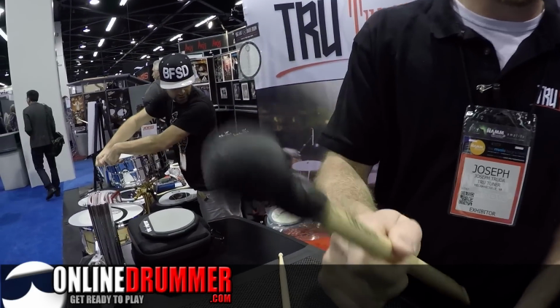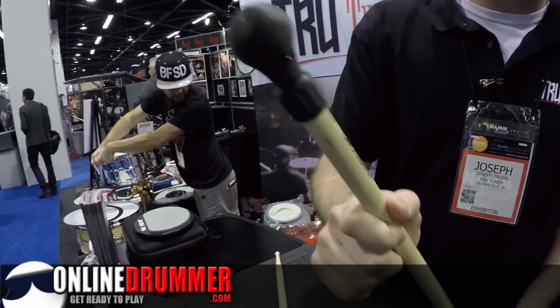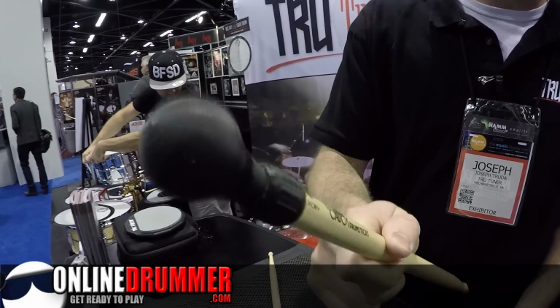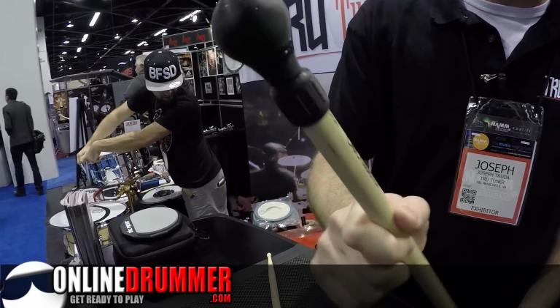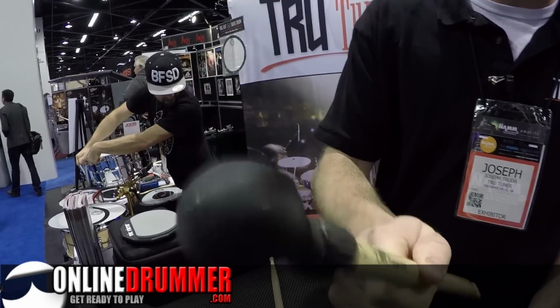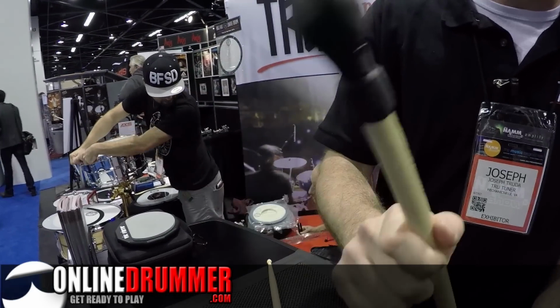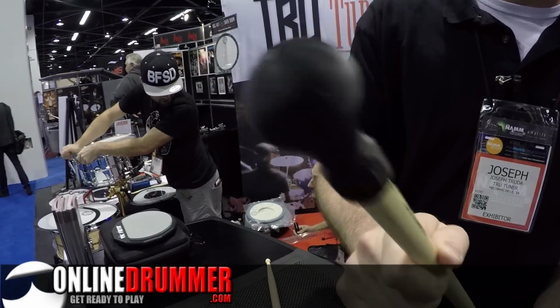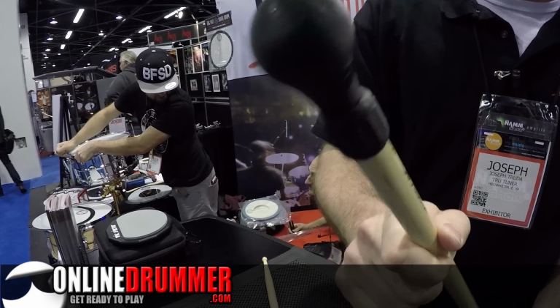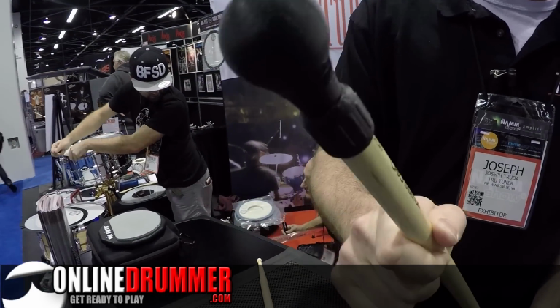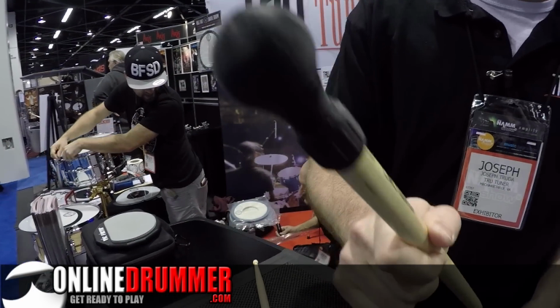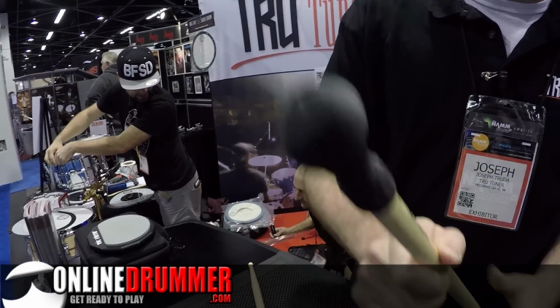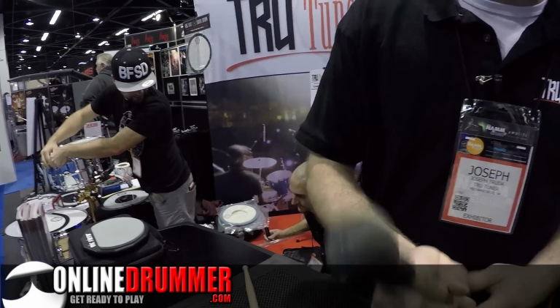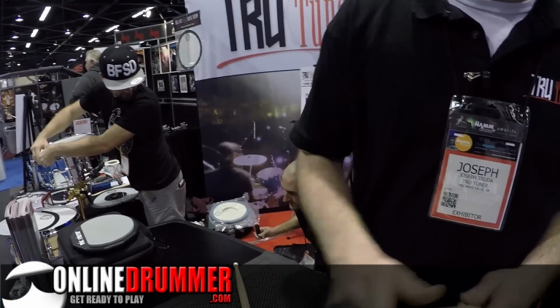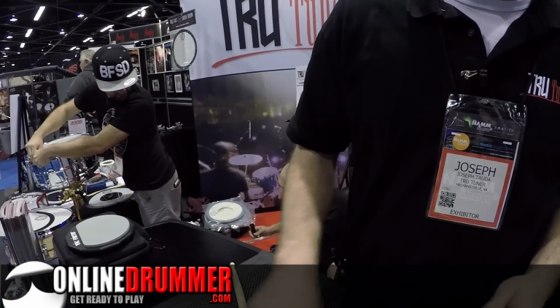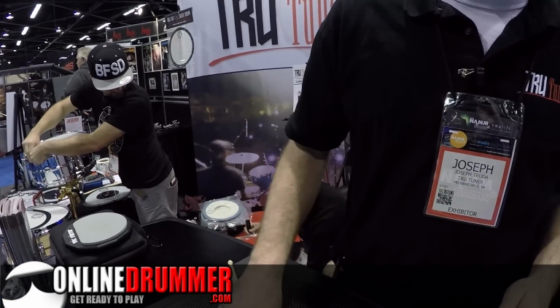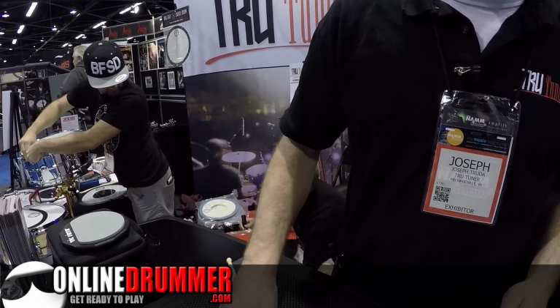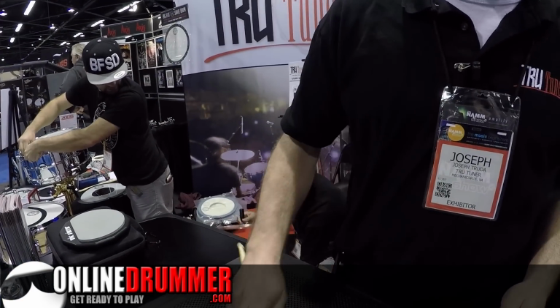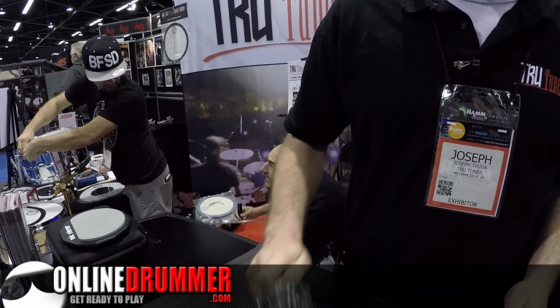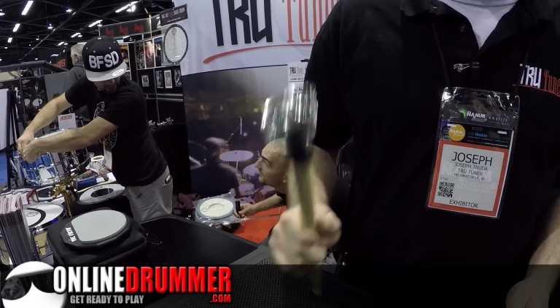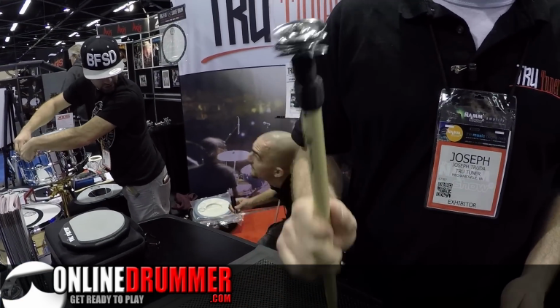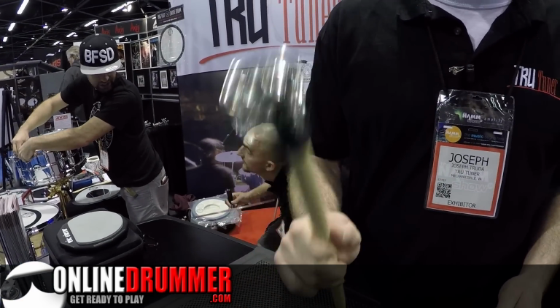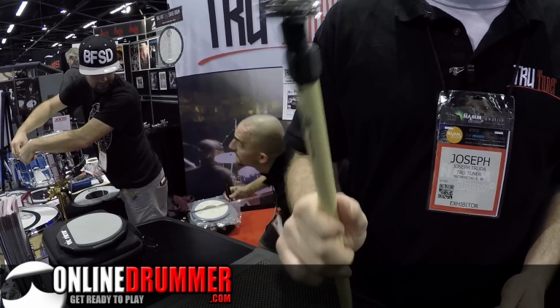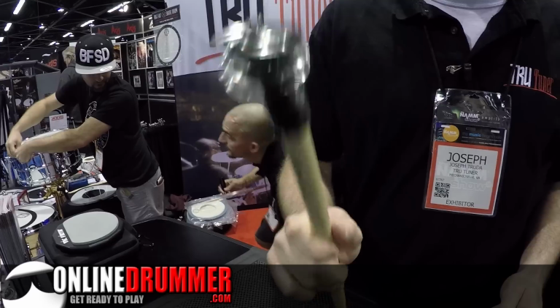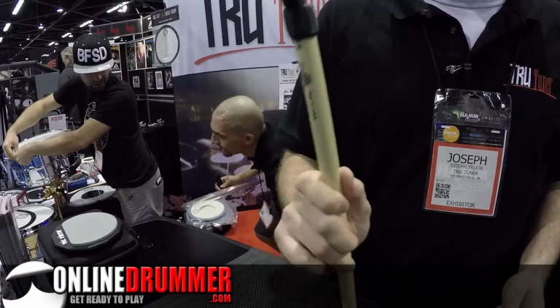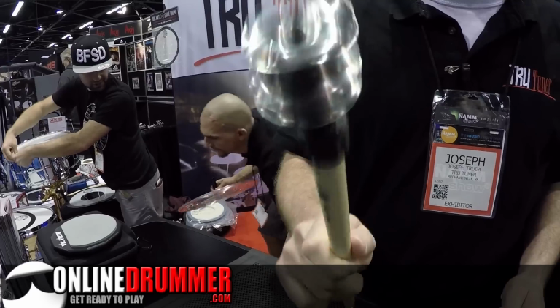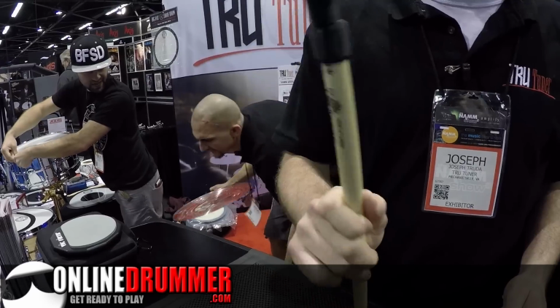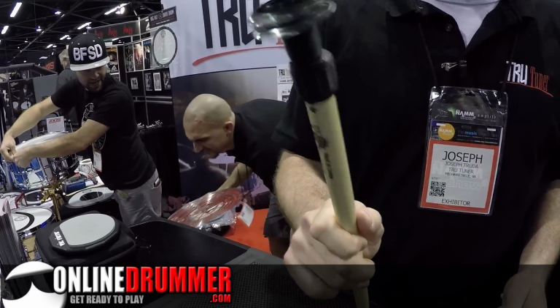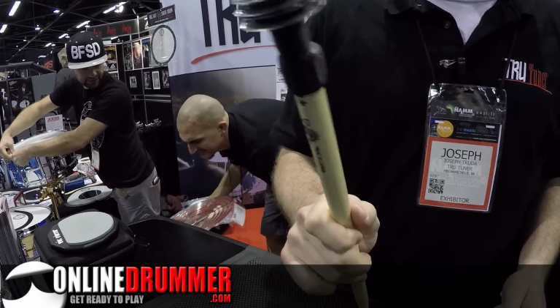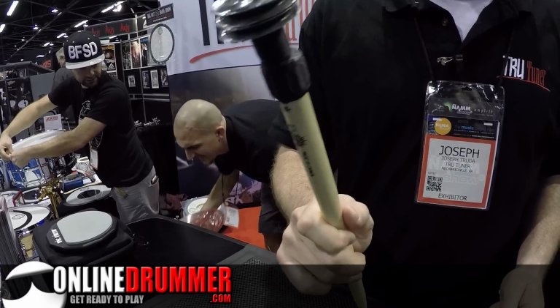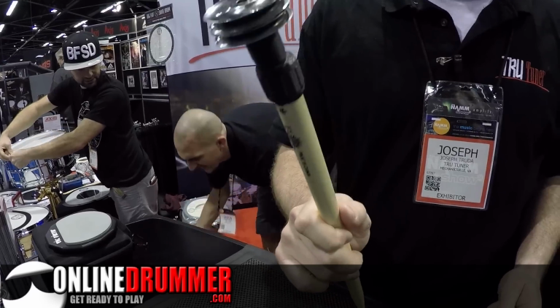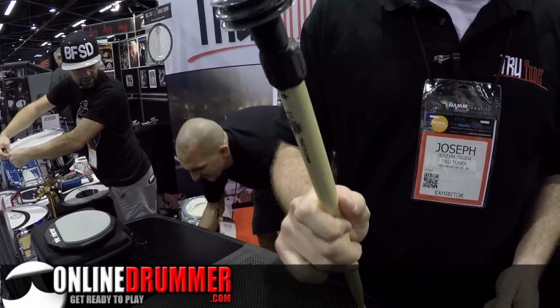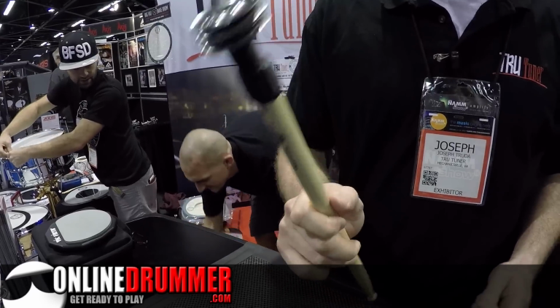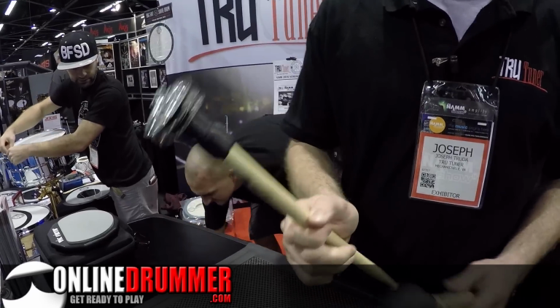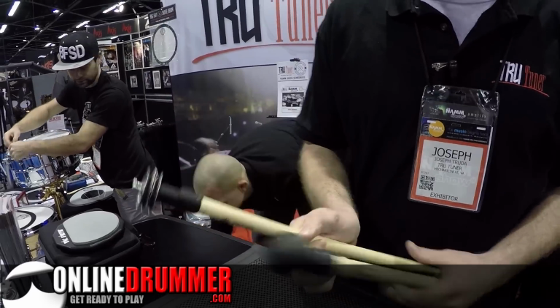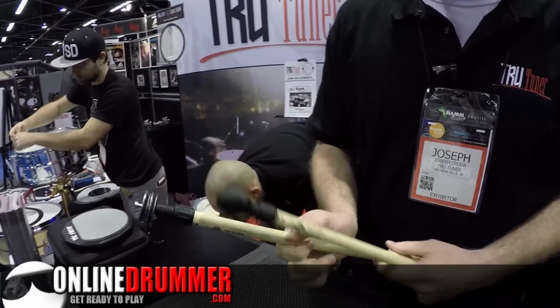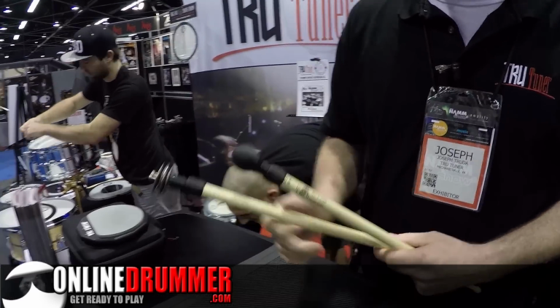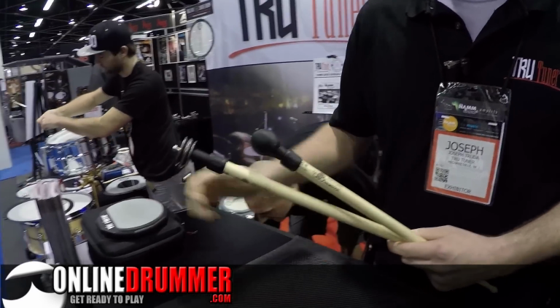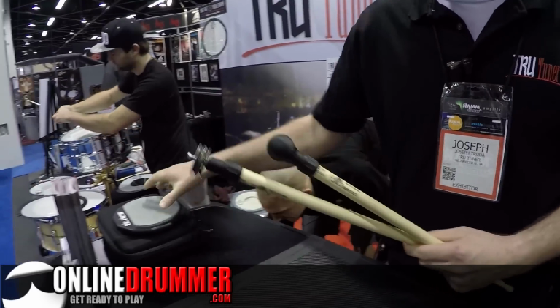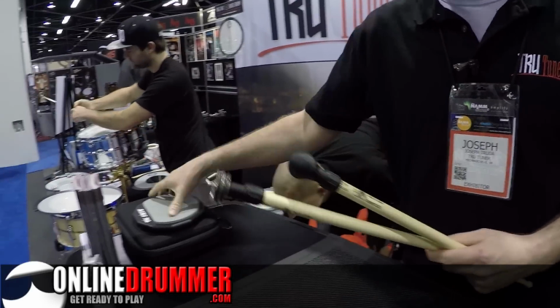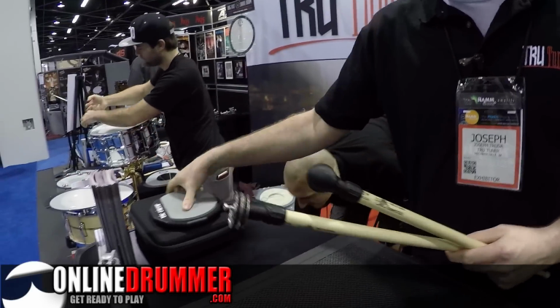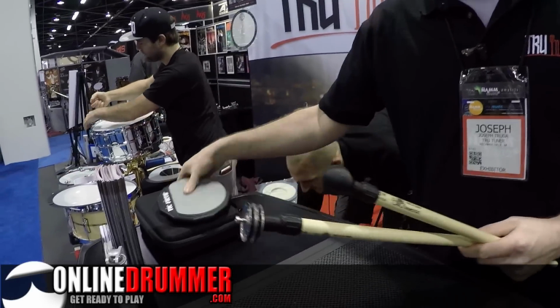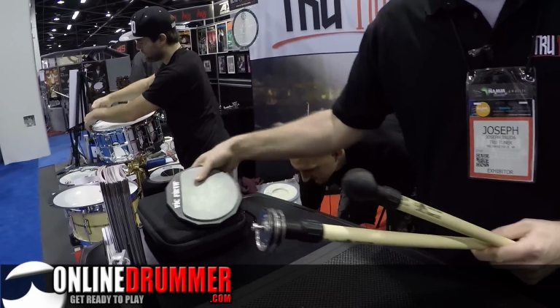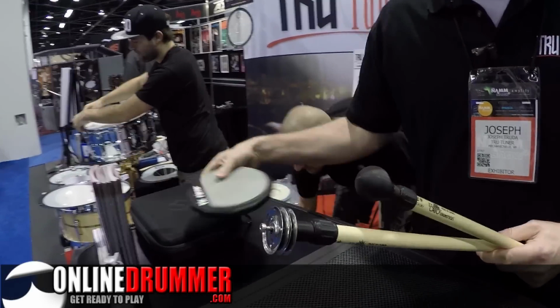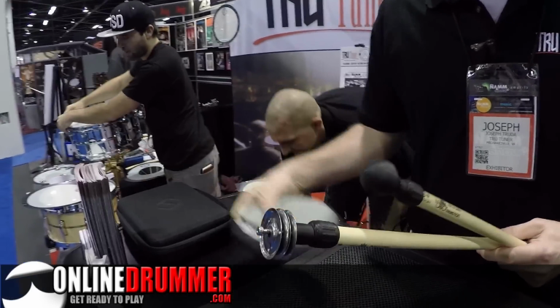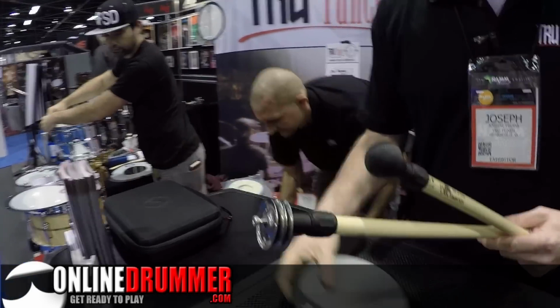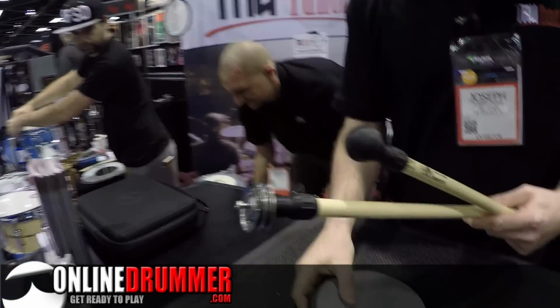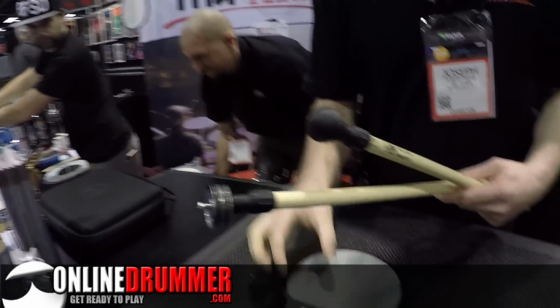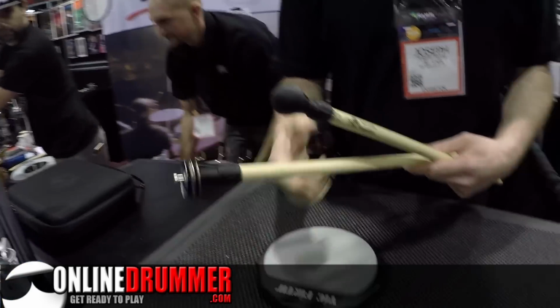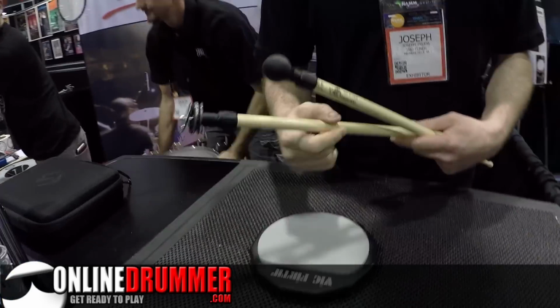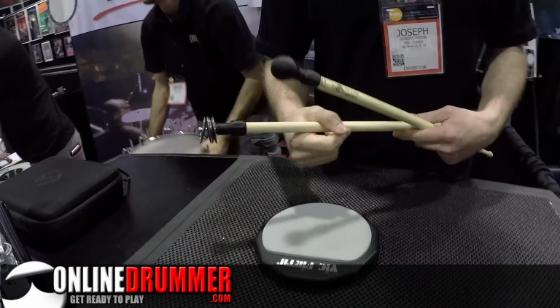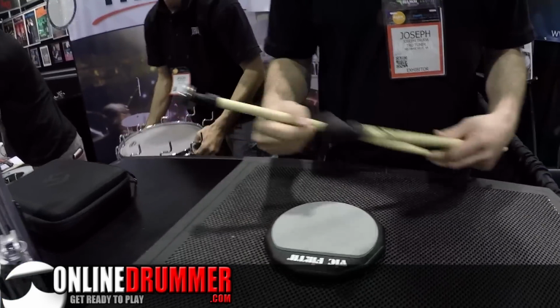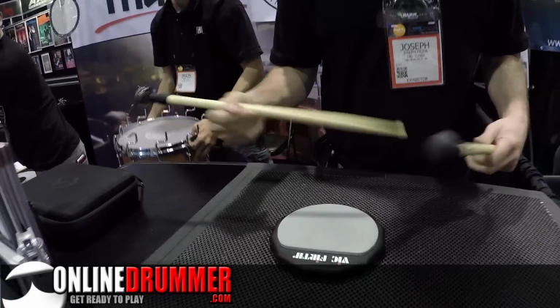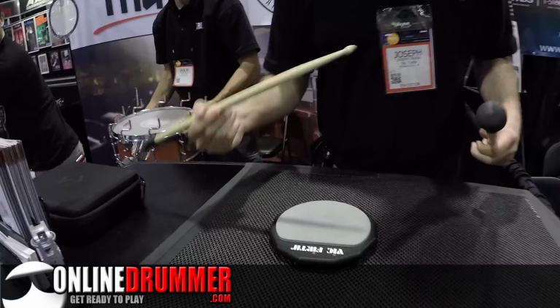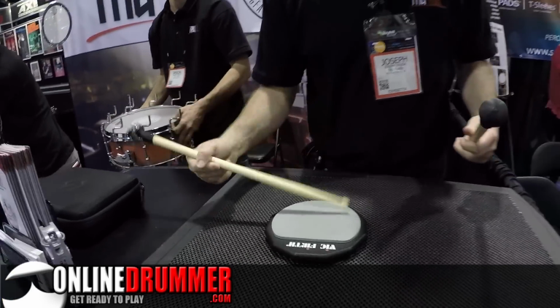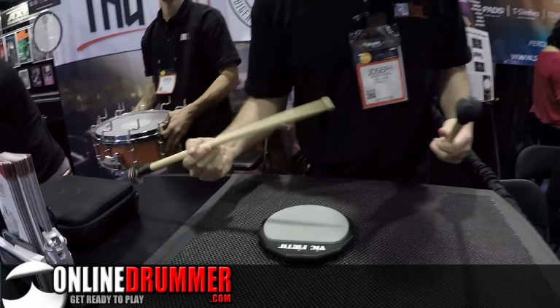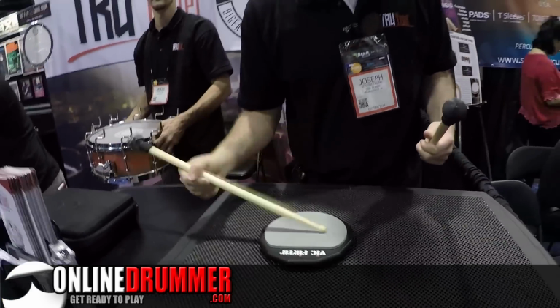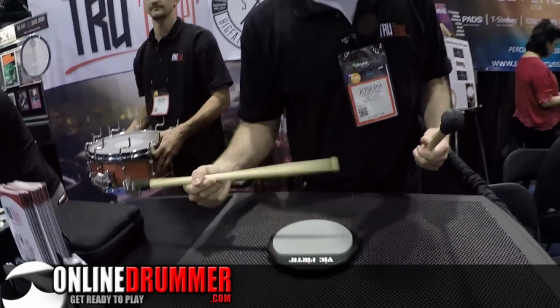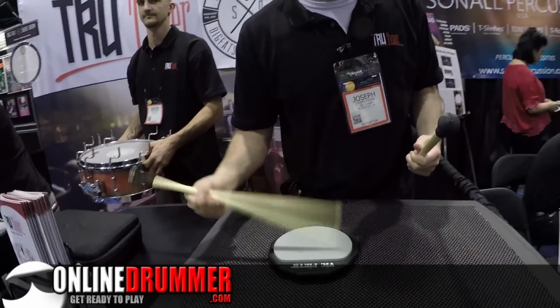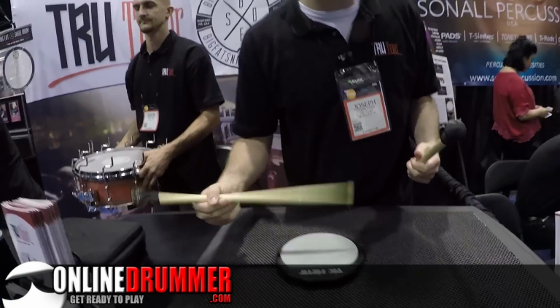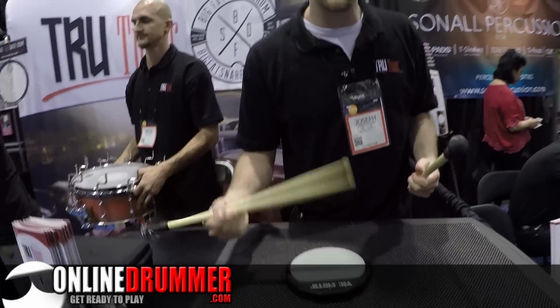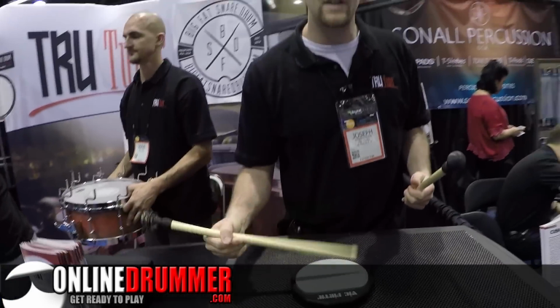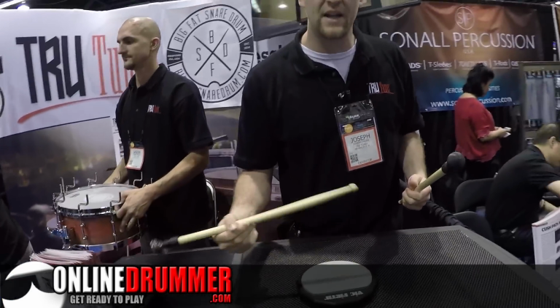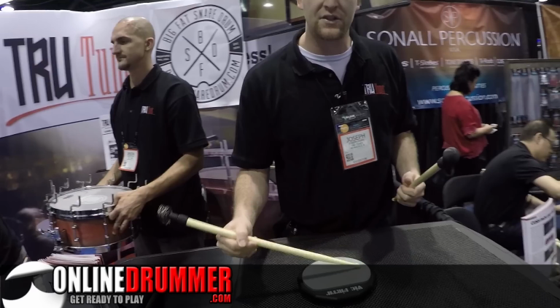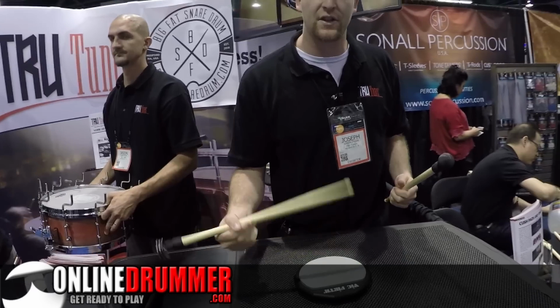Got the shaker, got the jangle. So basically when you're playing it adds a little texture.